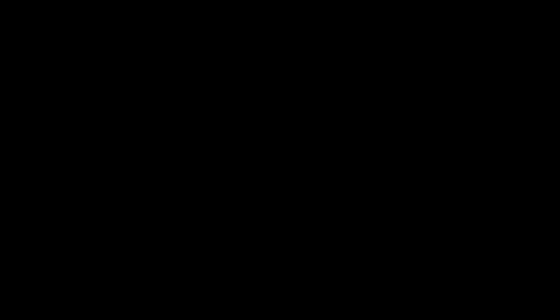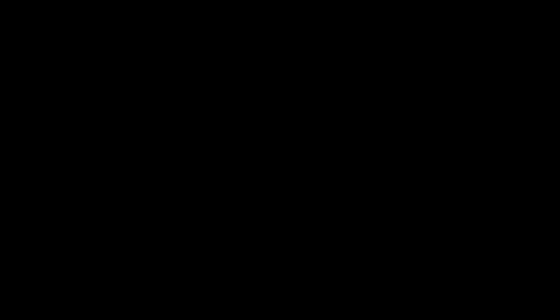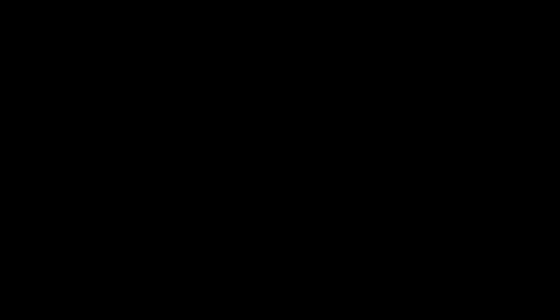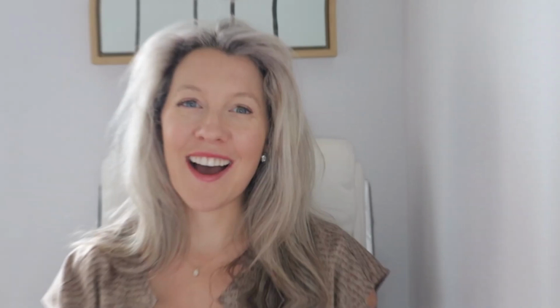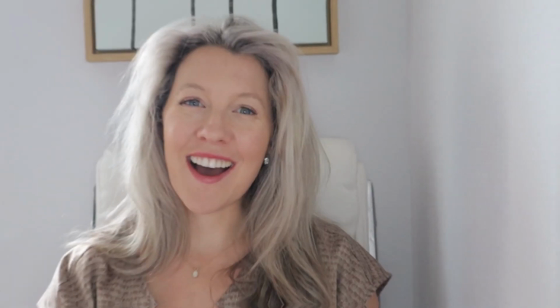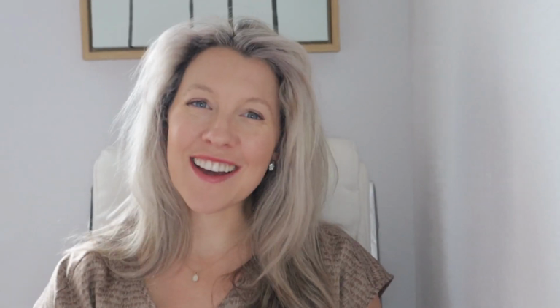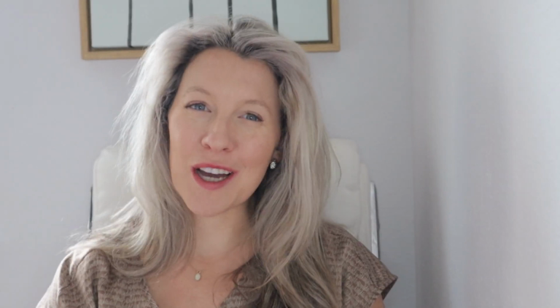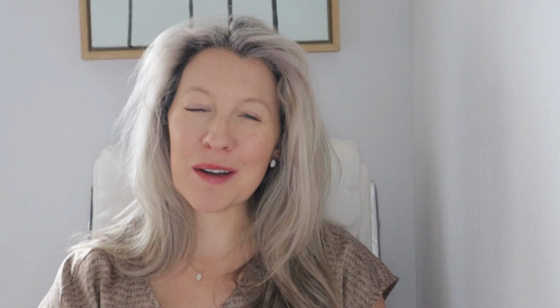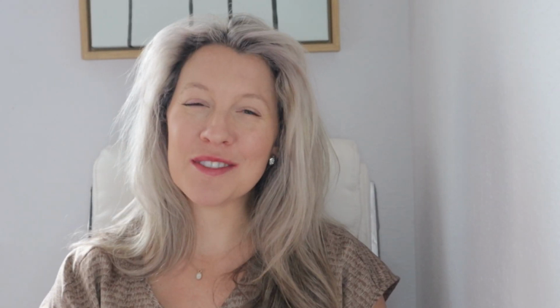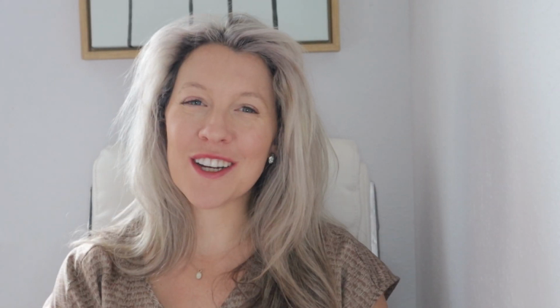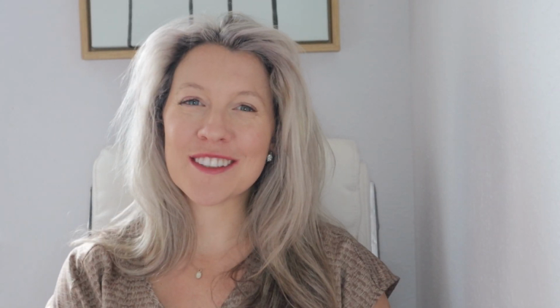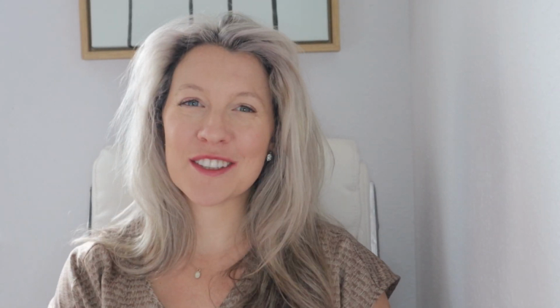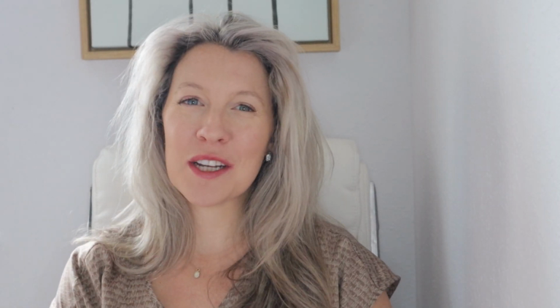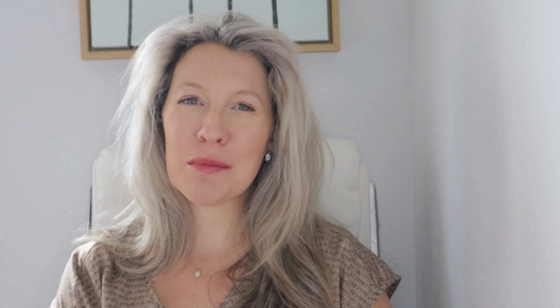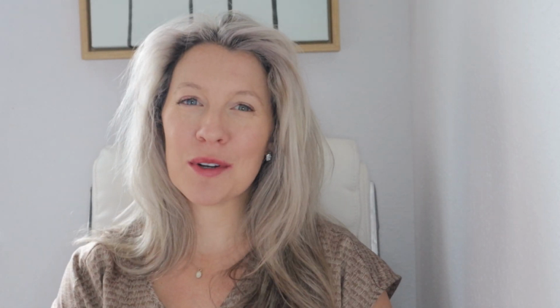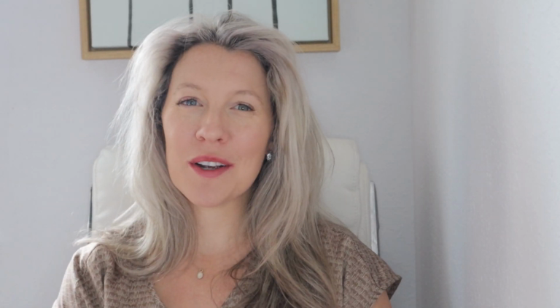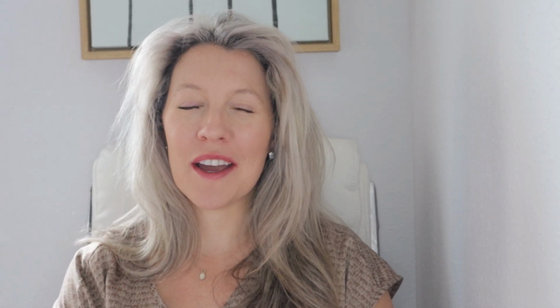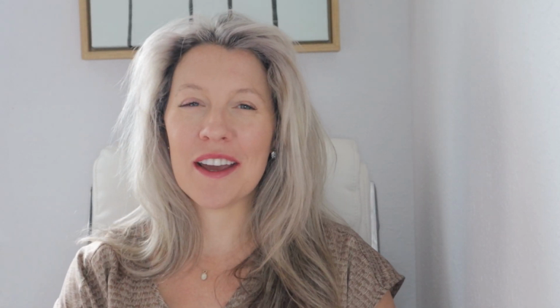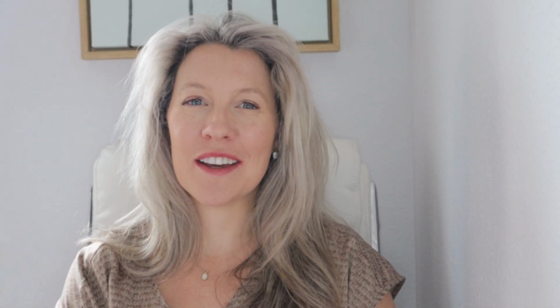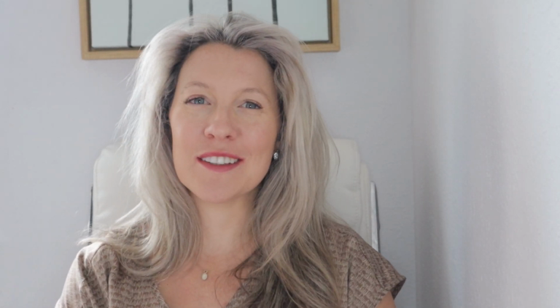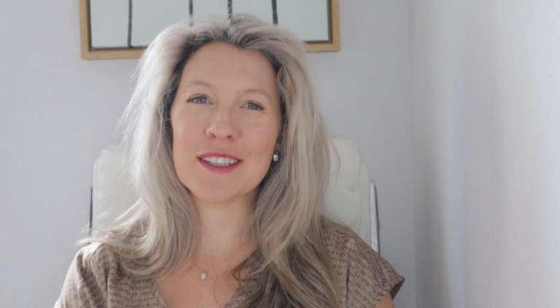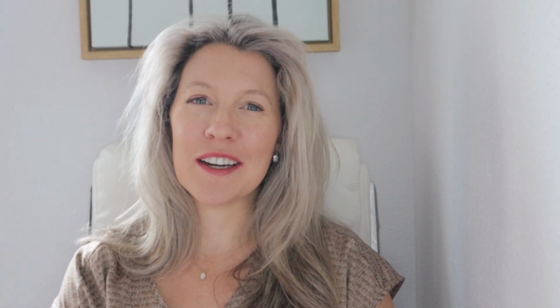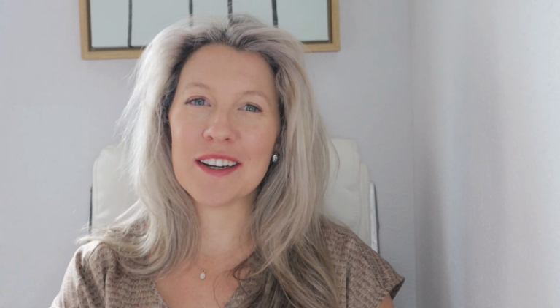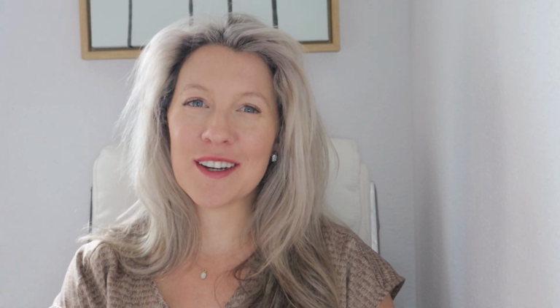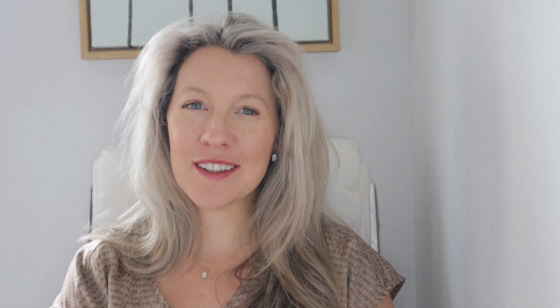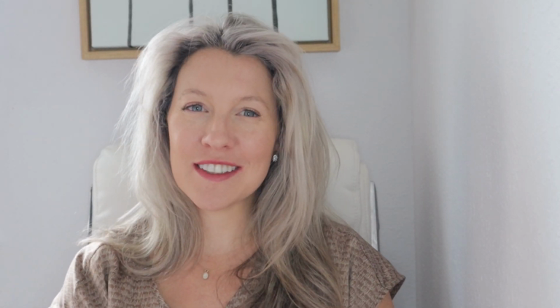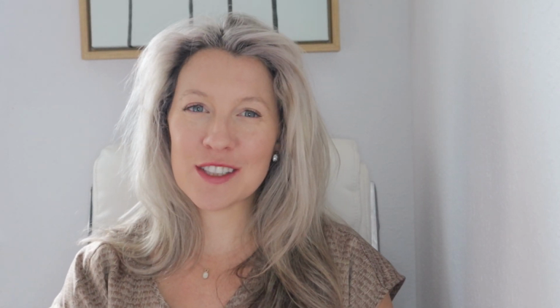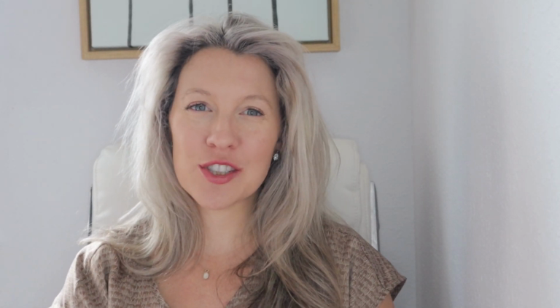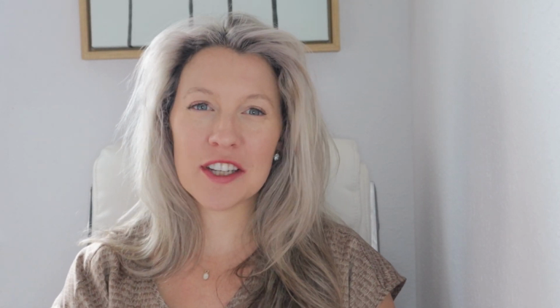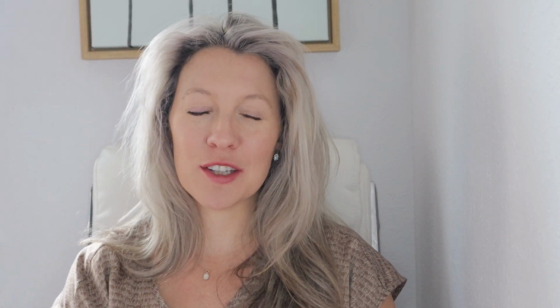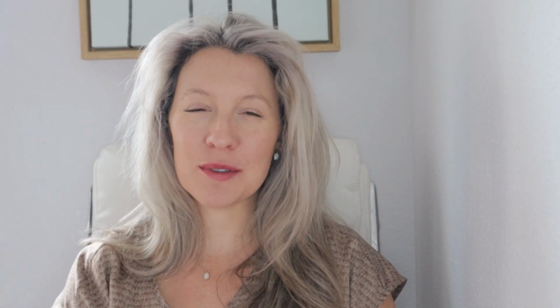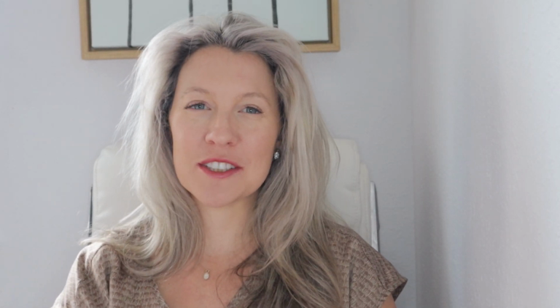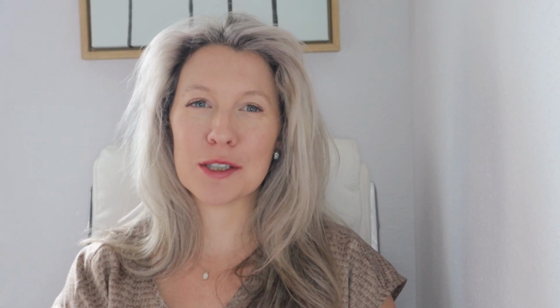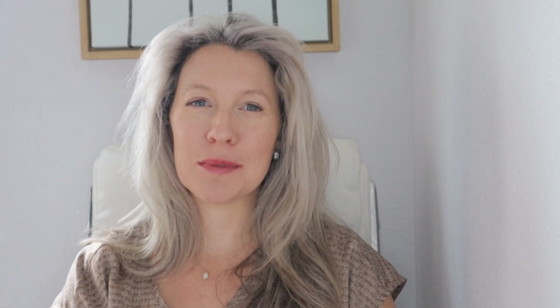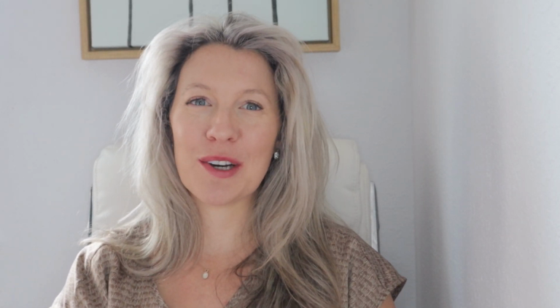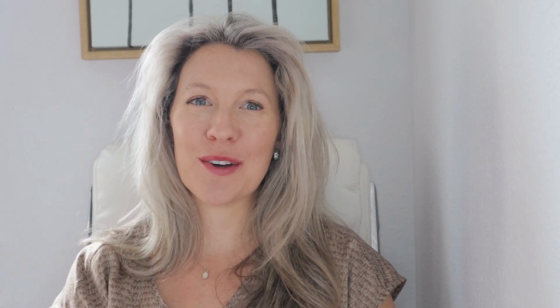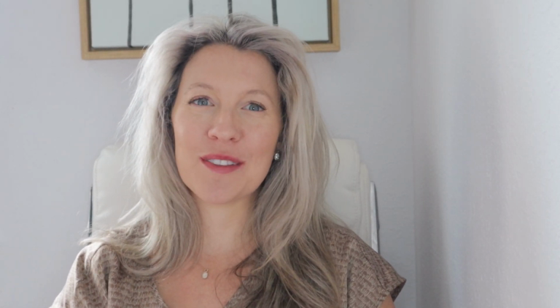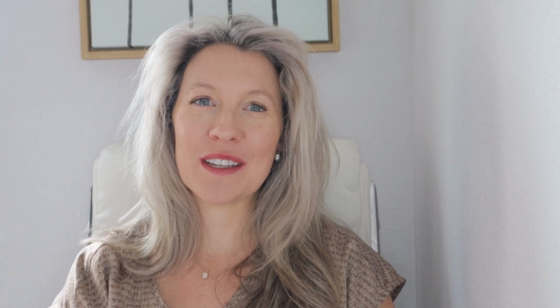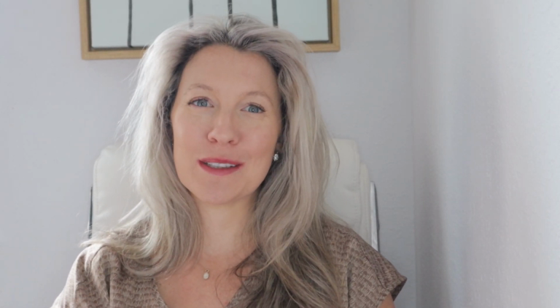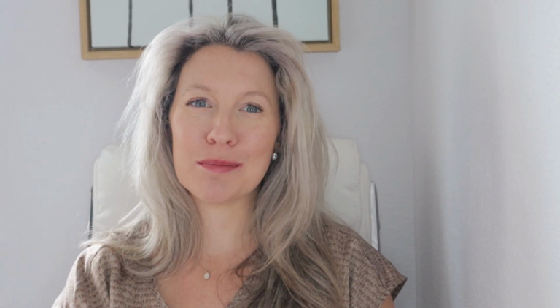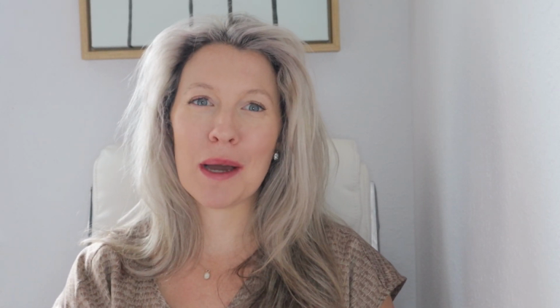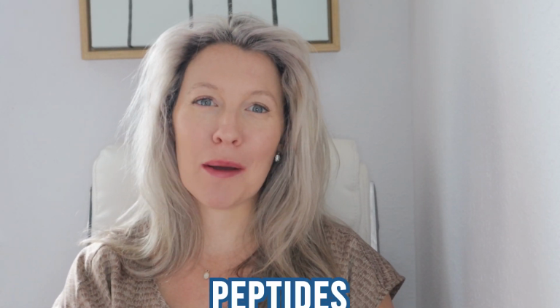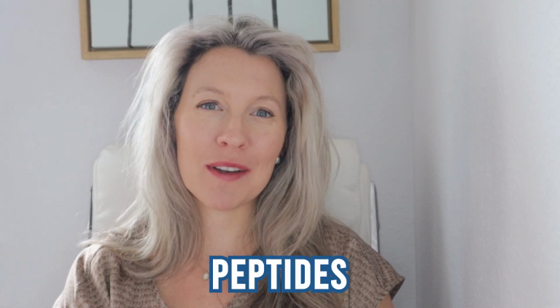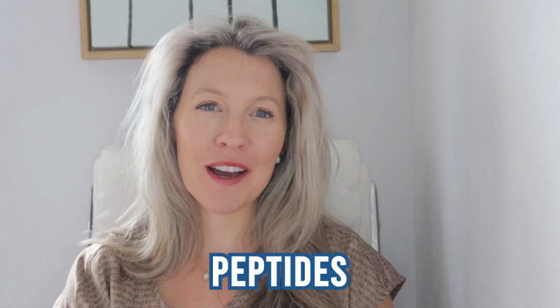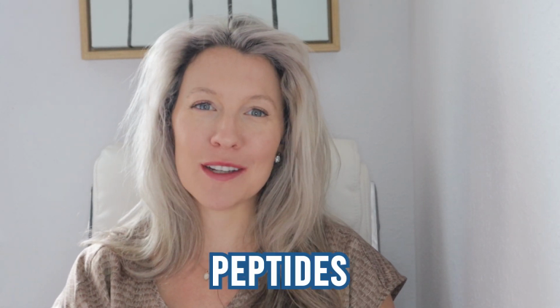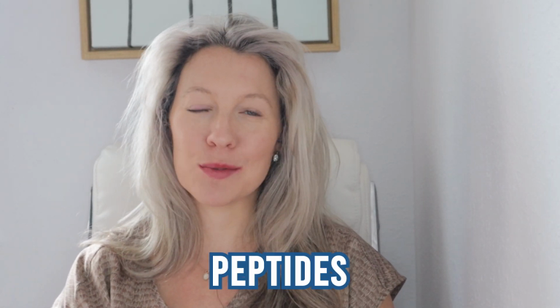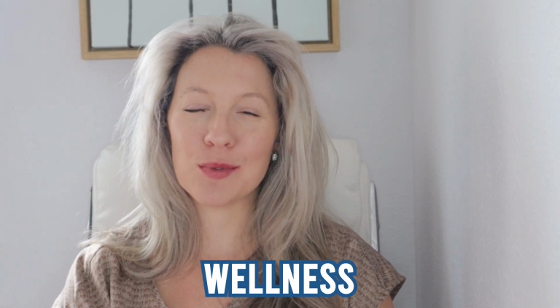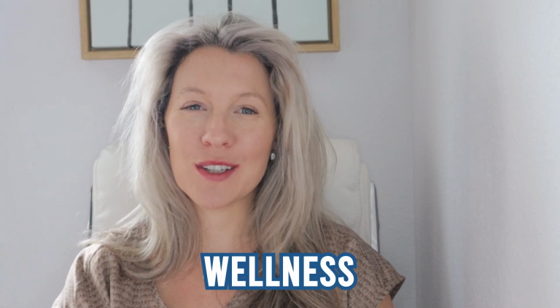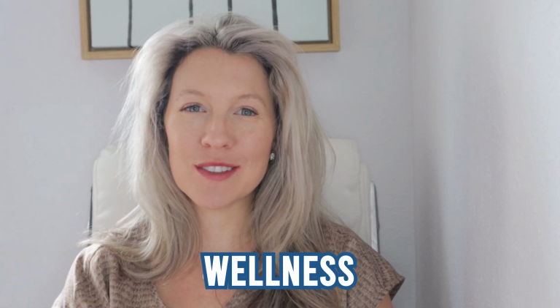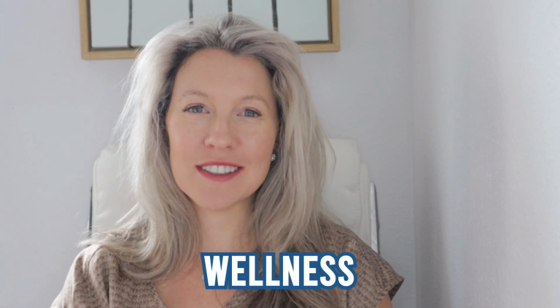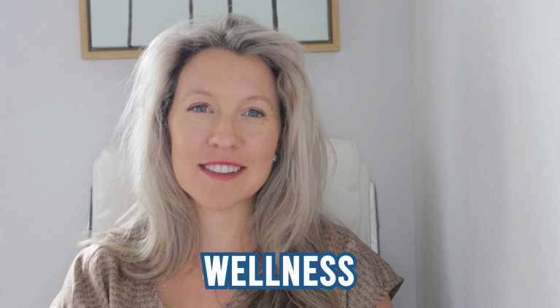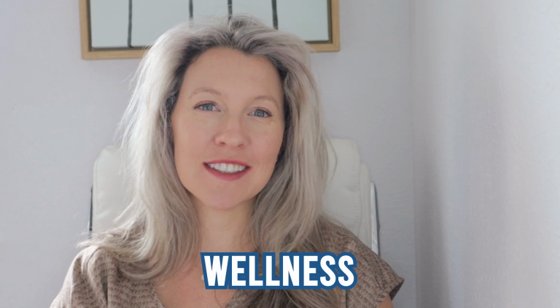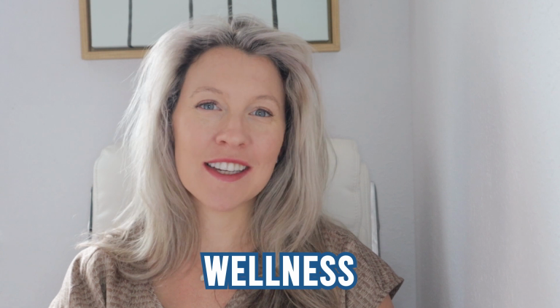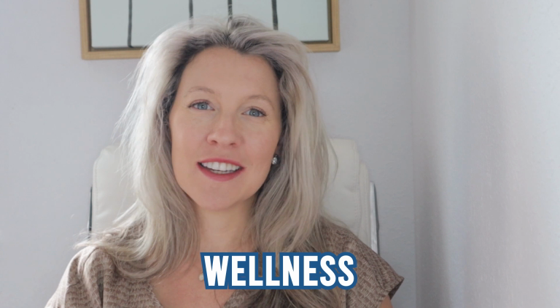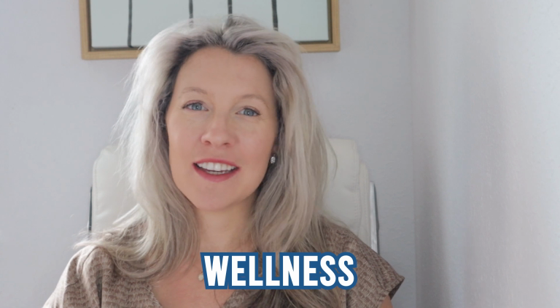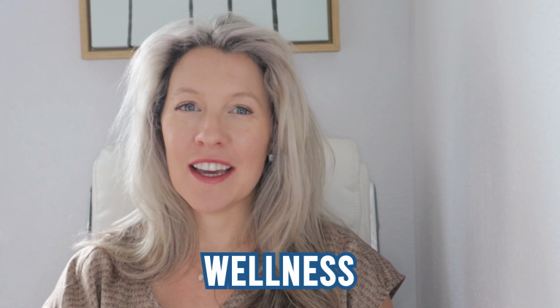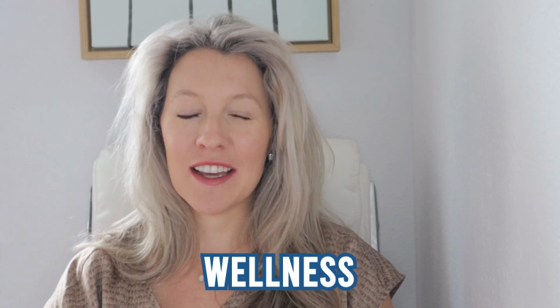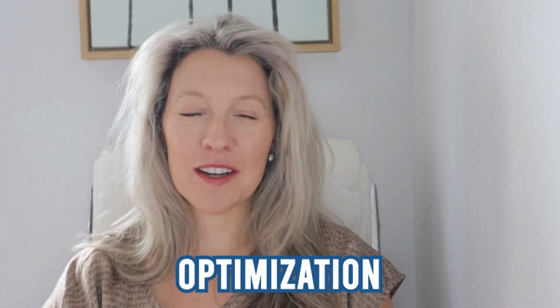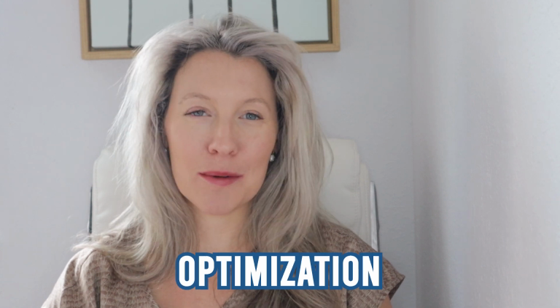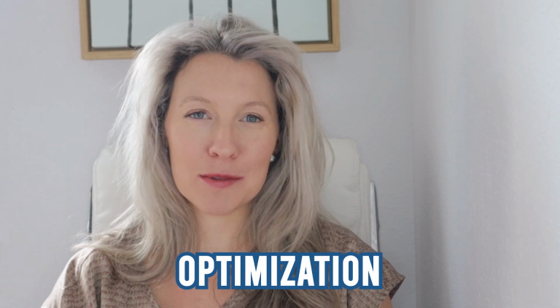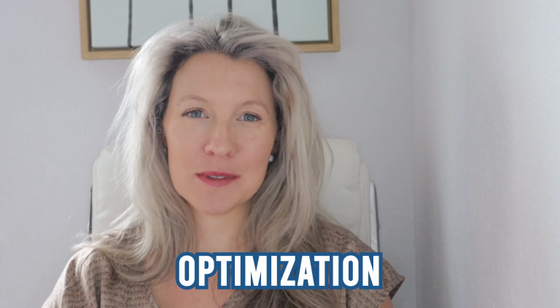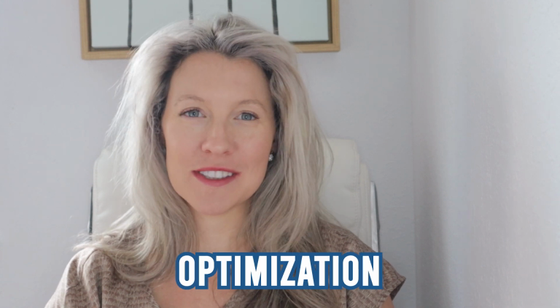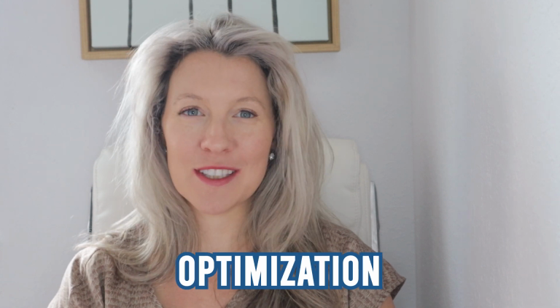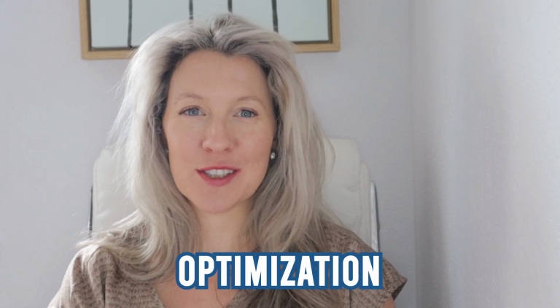Hi, I'm Dr. Amber, and on this channel we talk about all things peptides, wellness, and optimization.